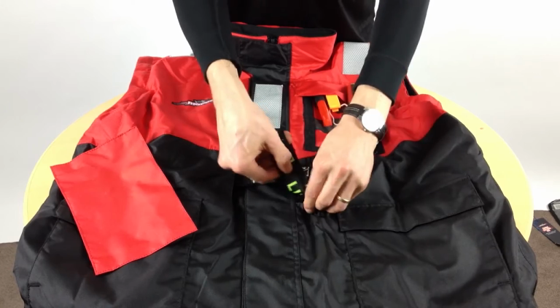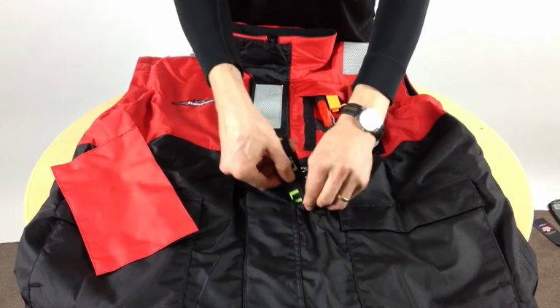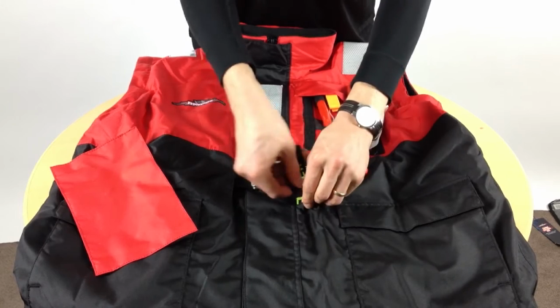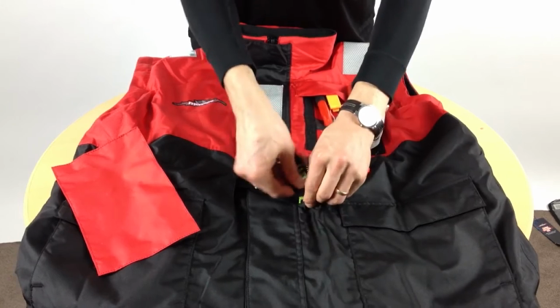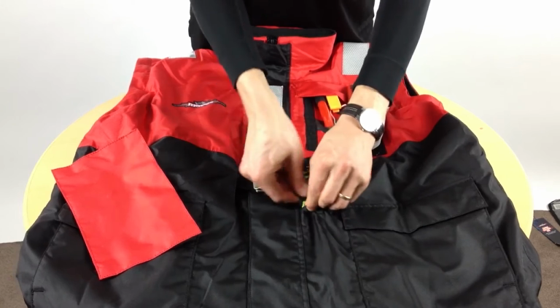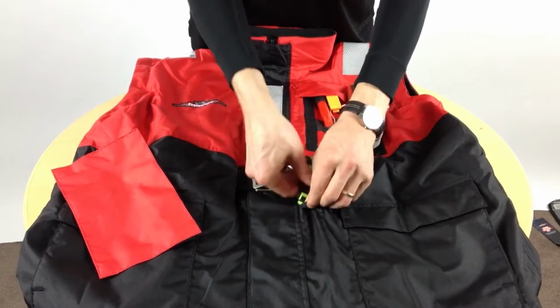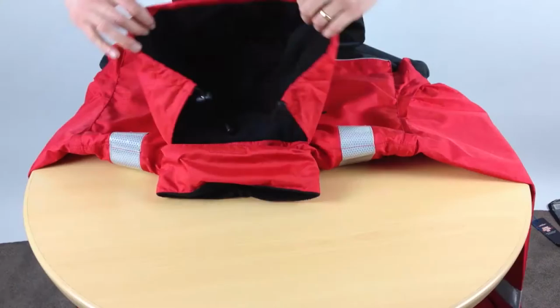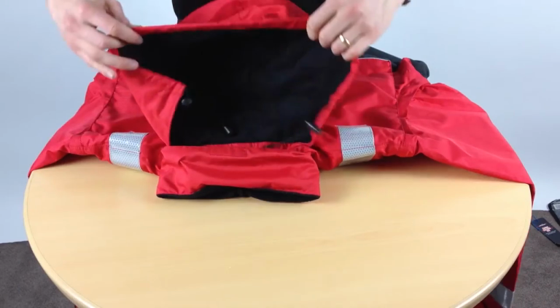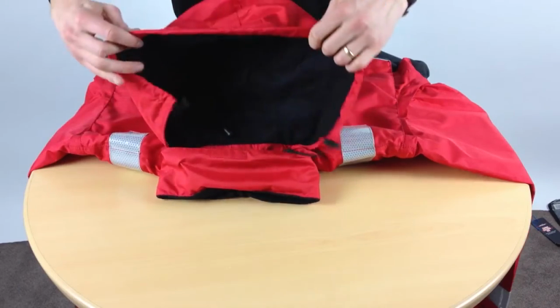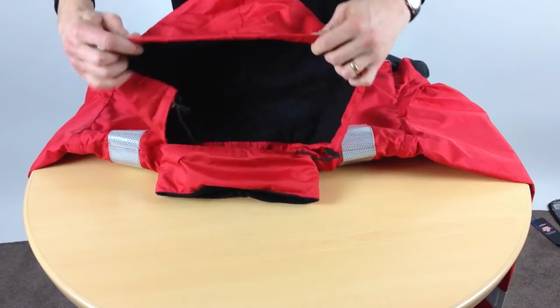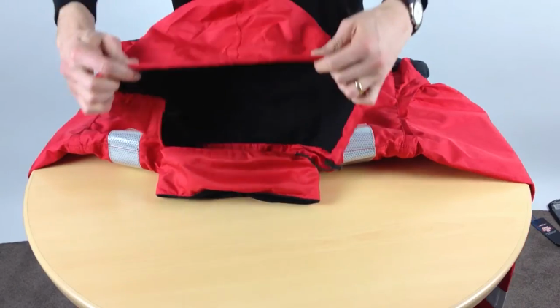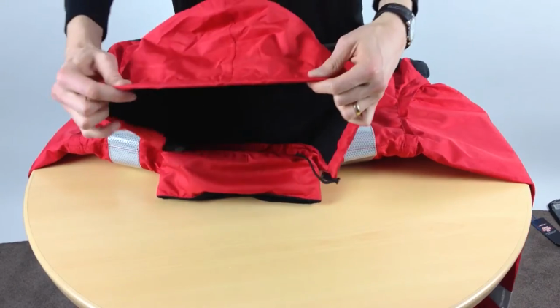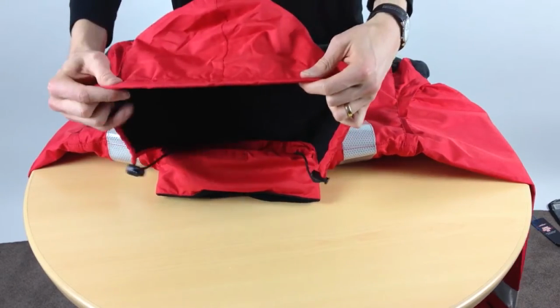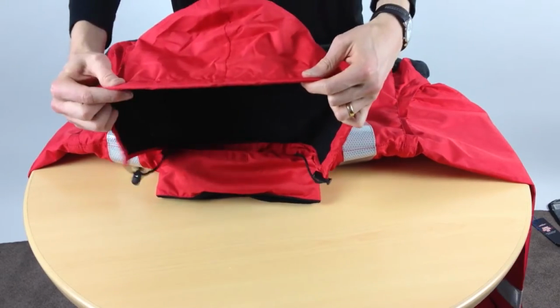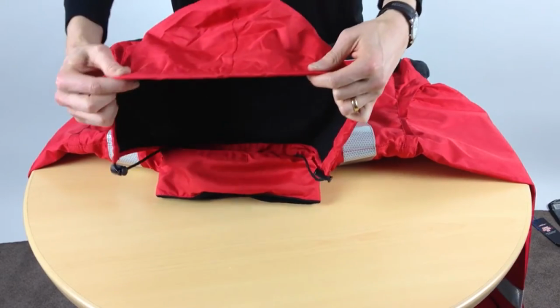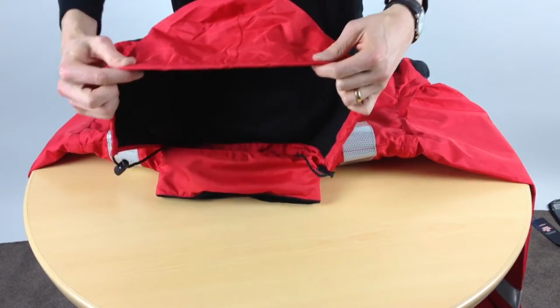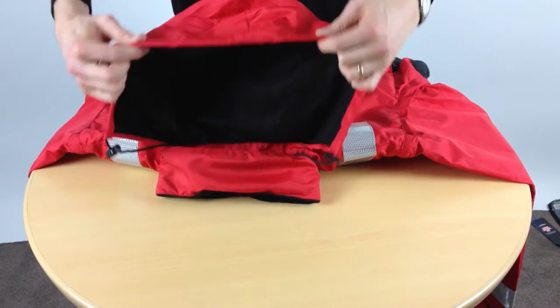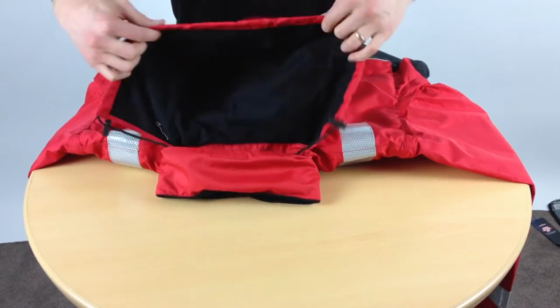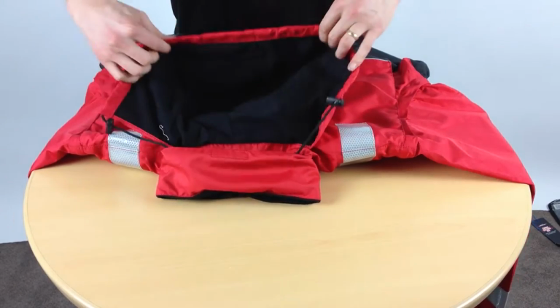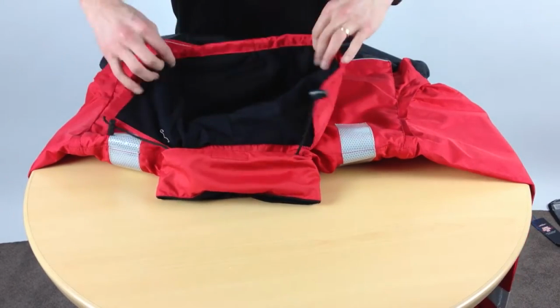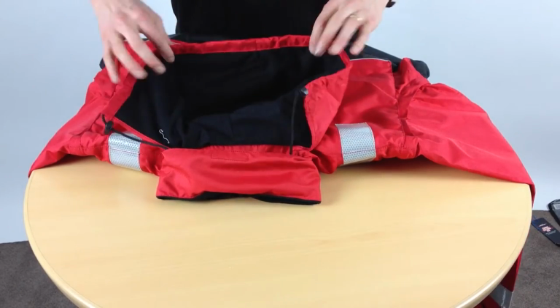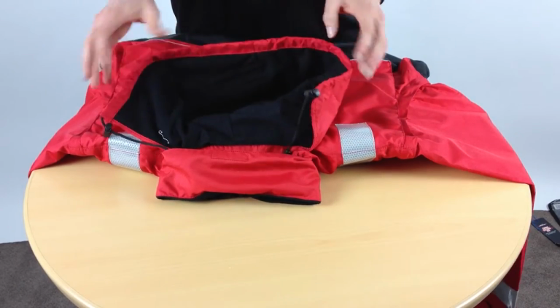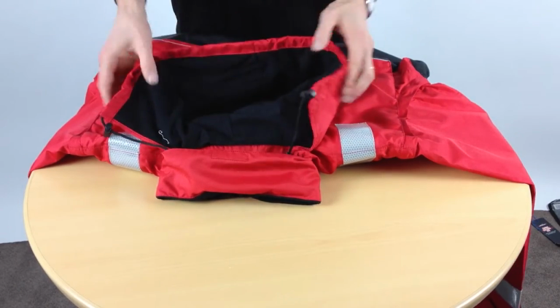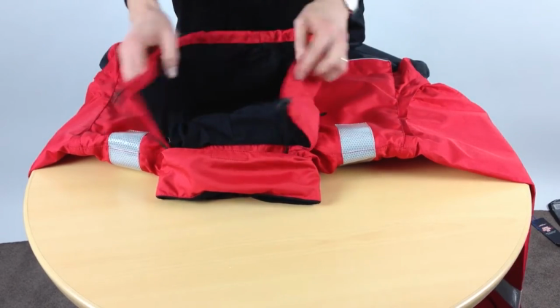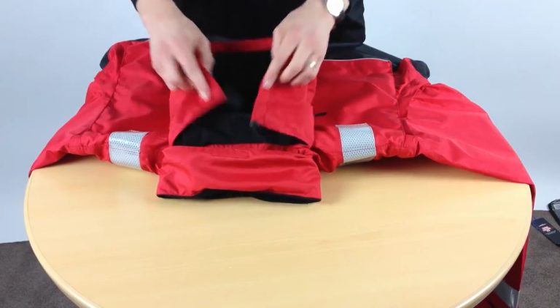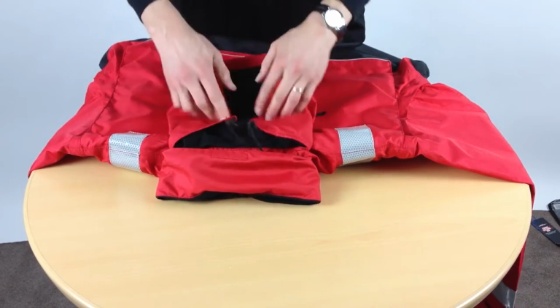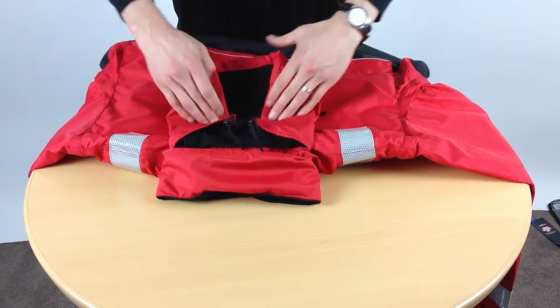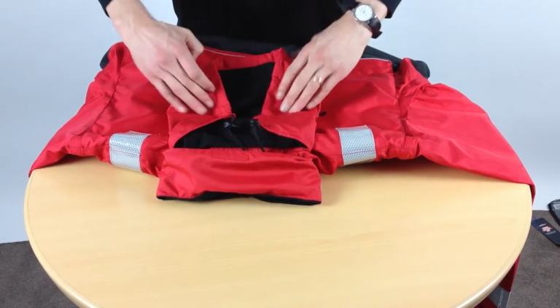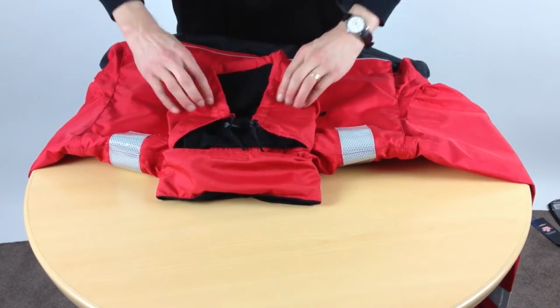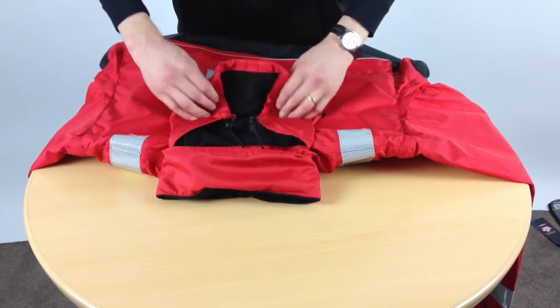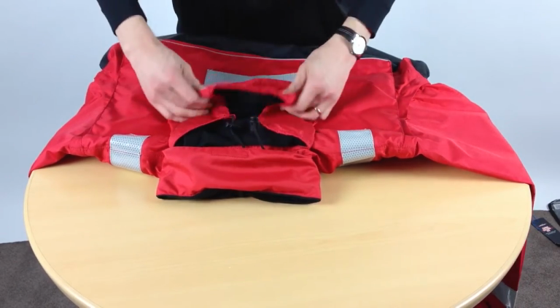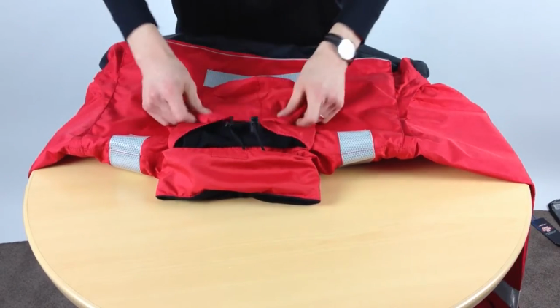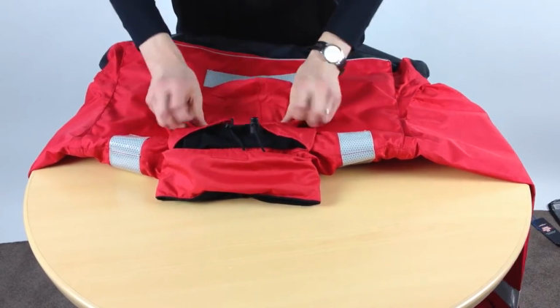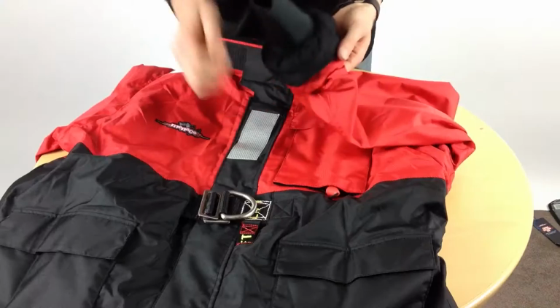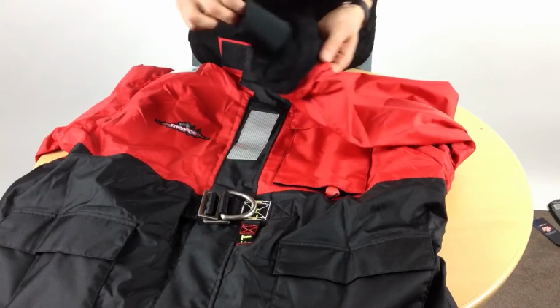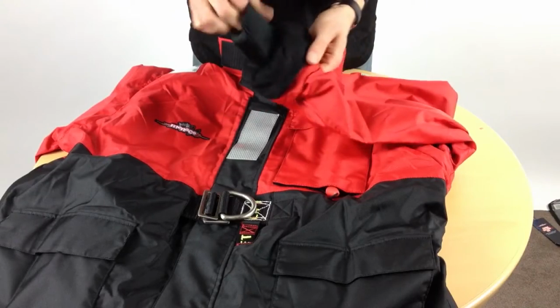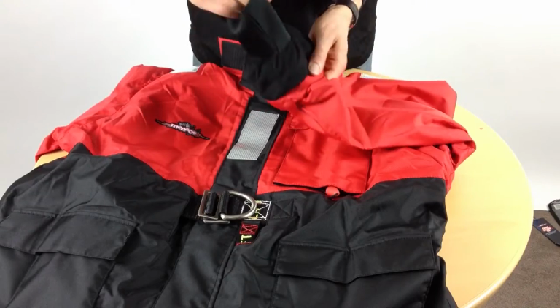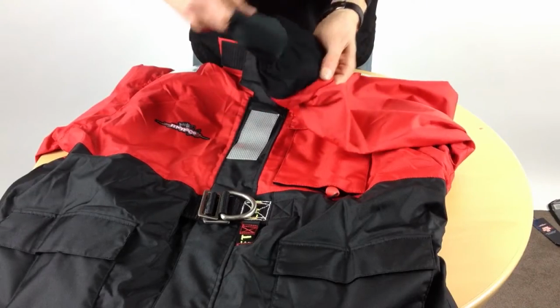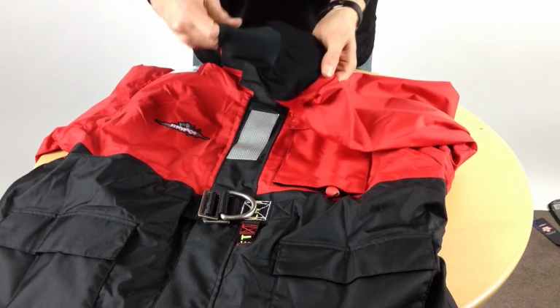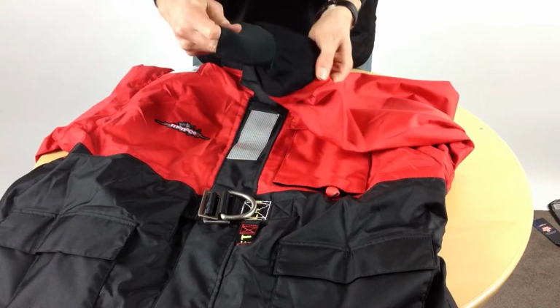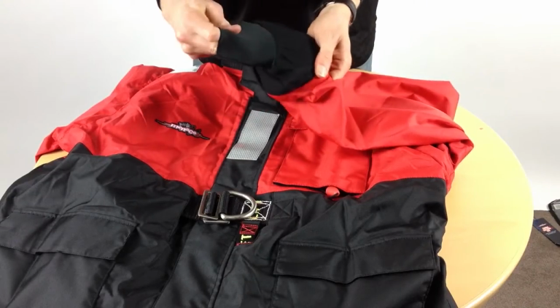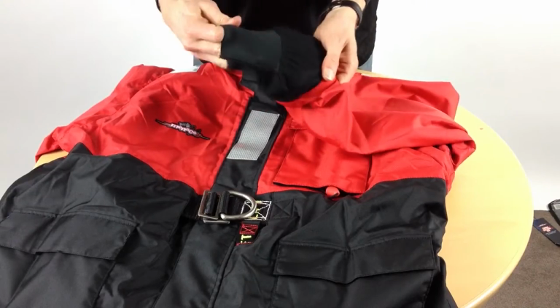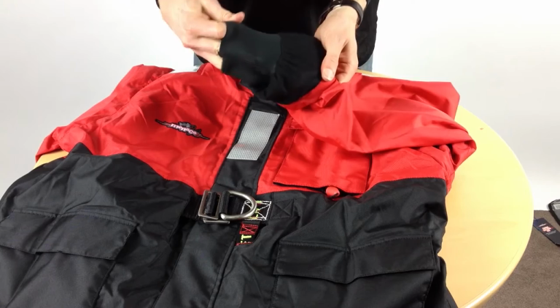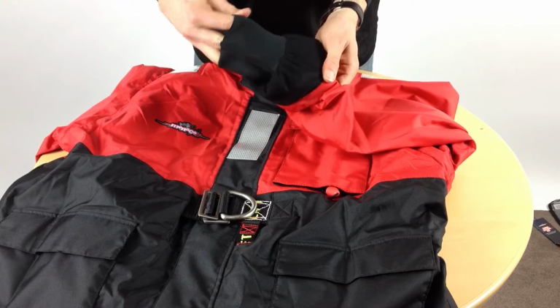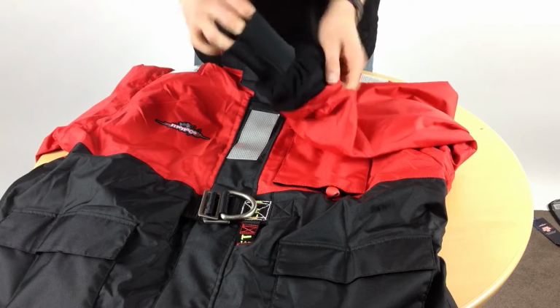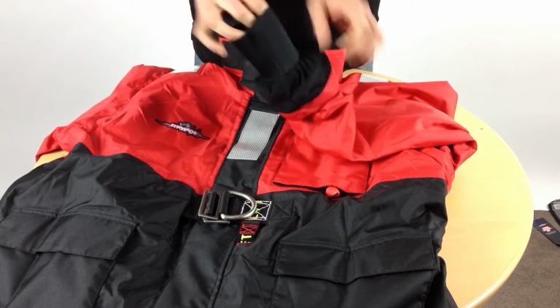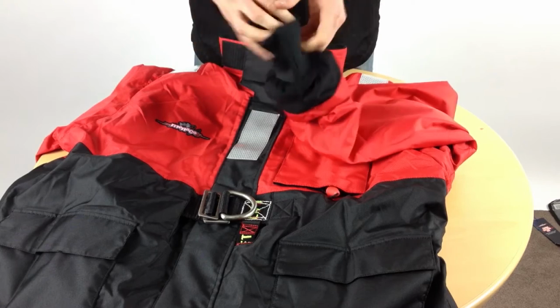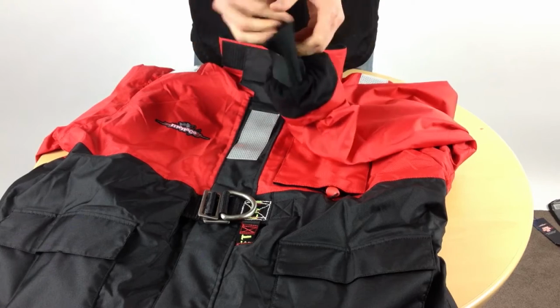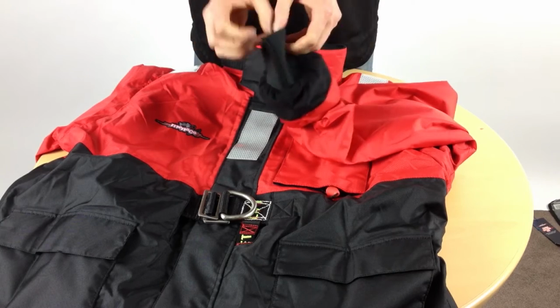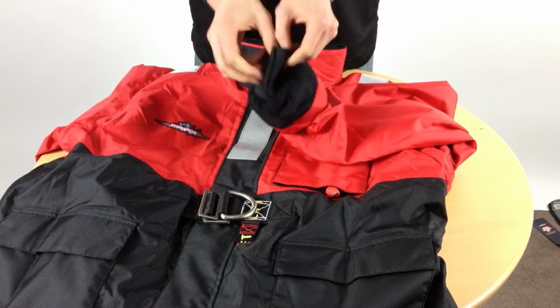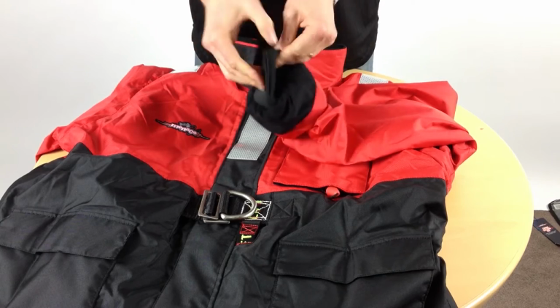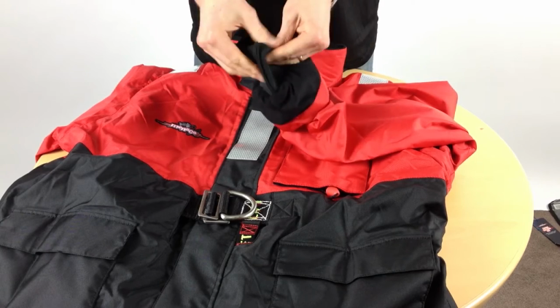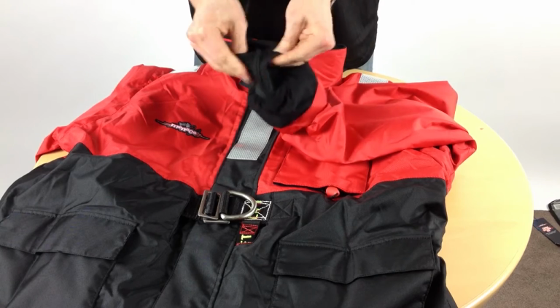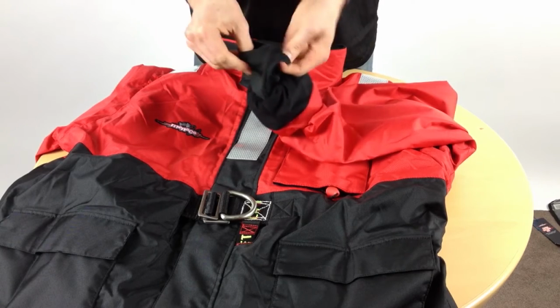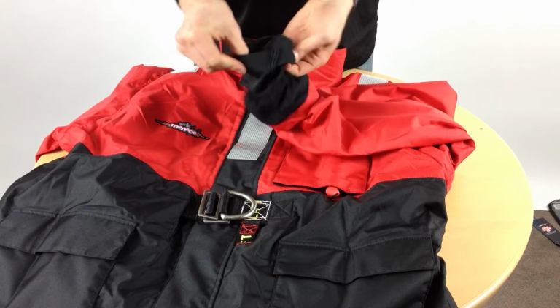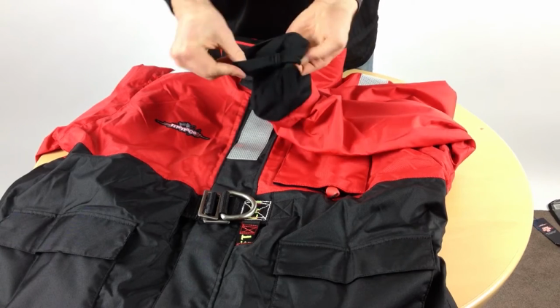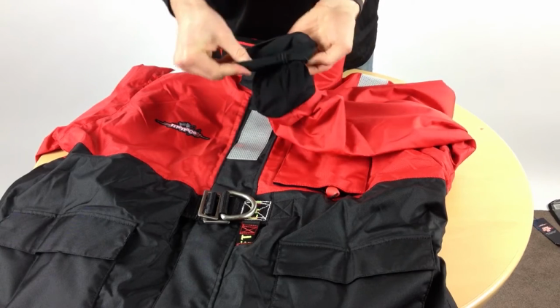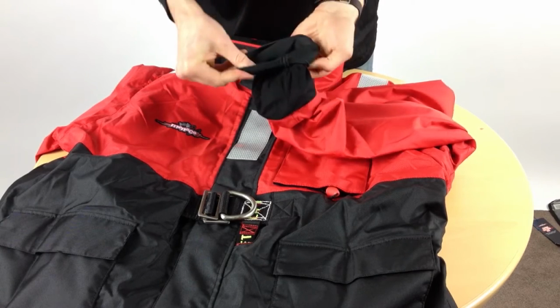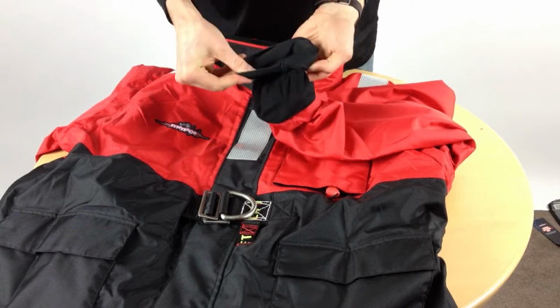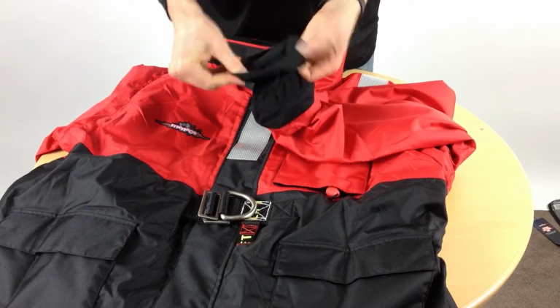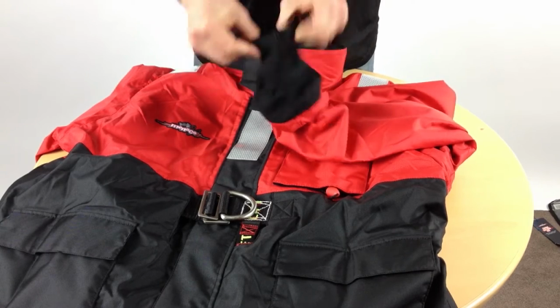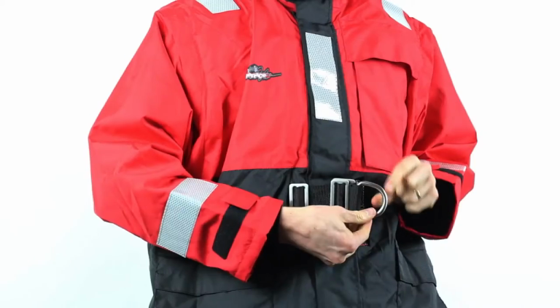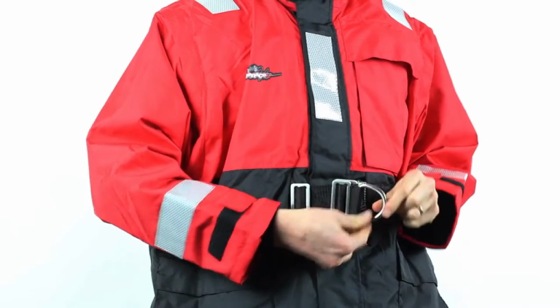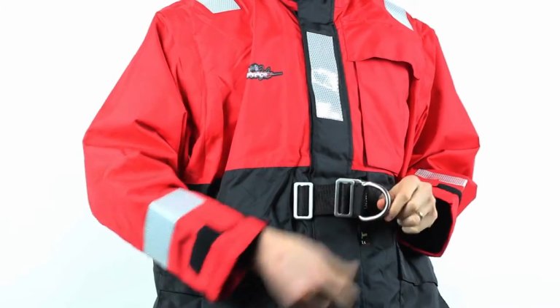We have spent a lot of time developing and refining this jacket to ensure it has the best features possible for an all-weather jacket.